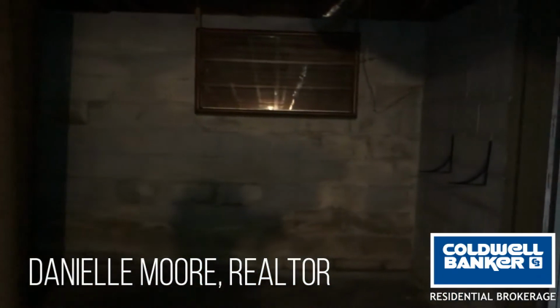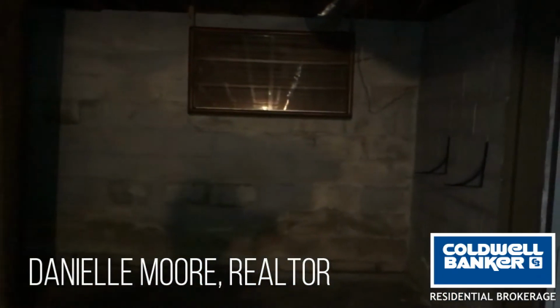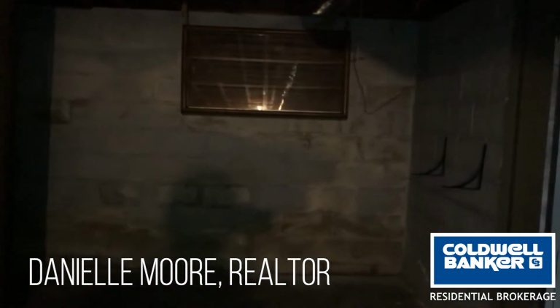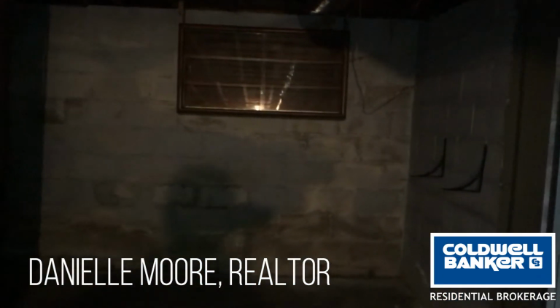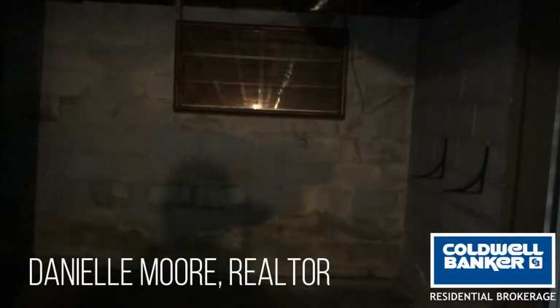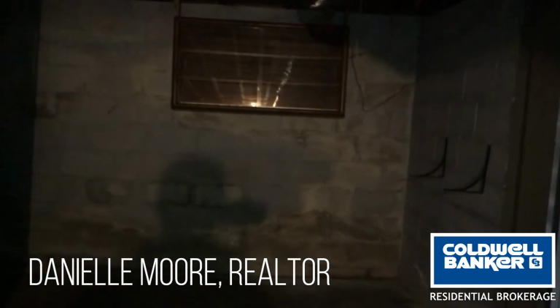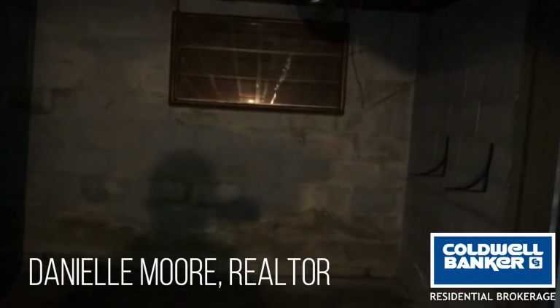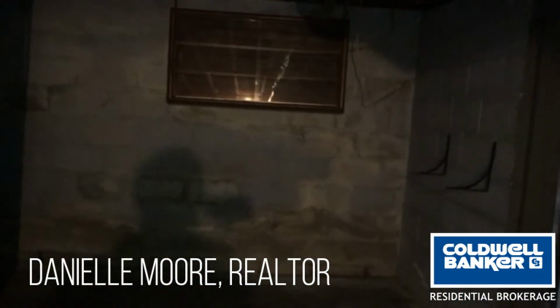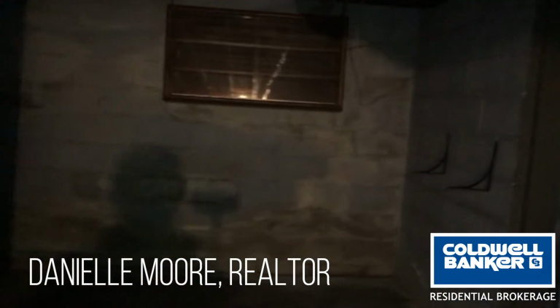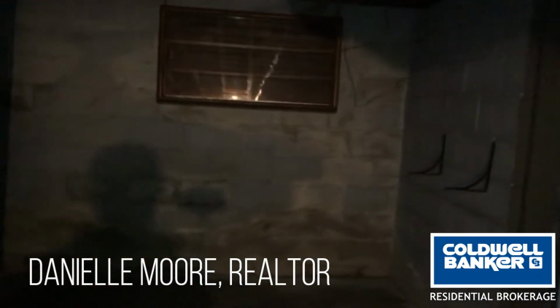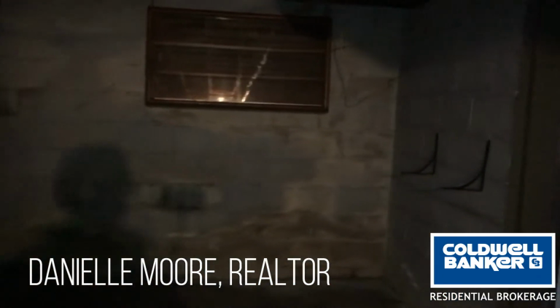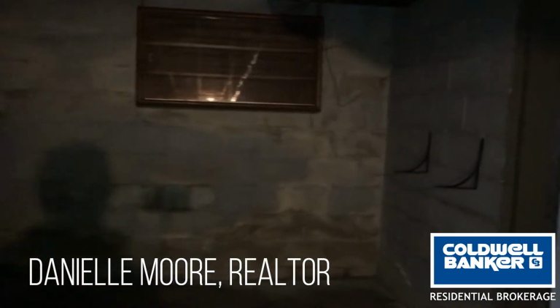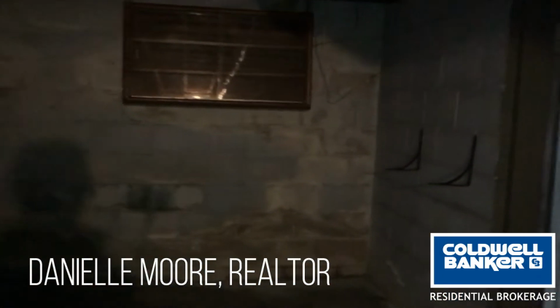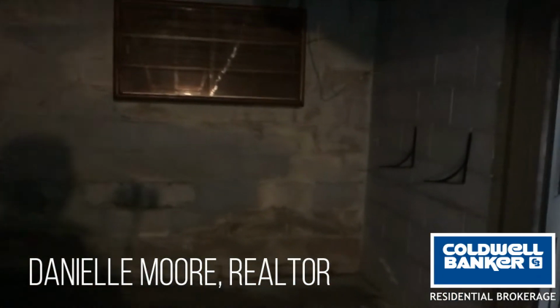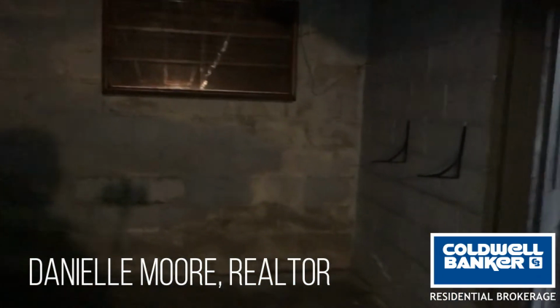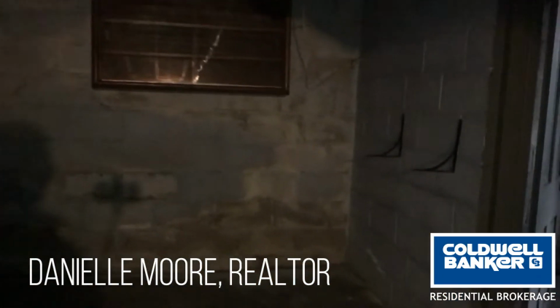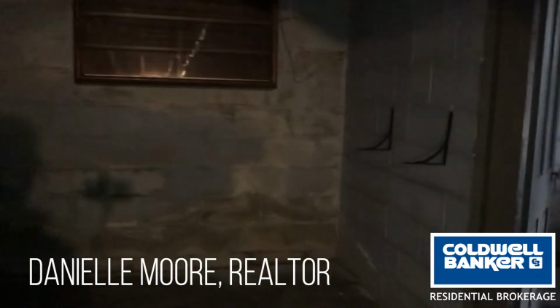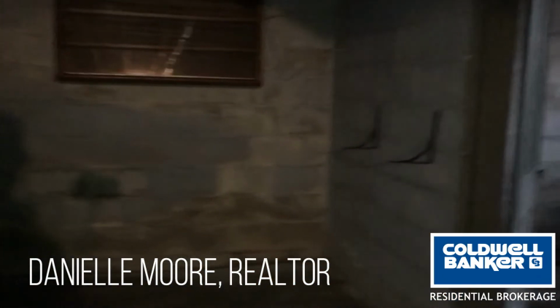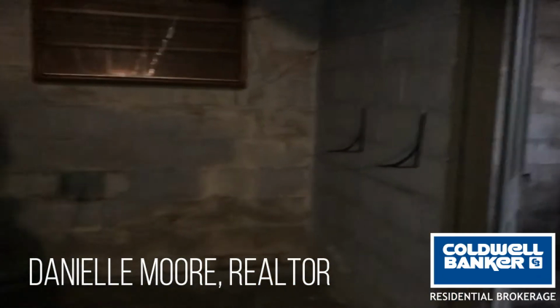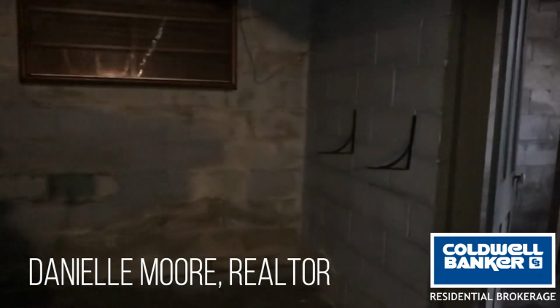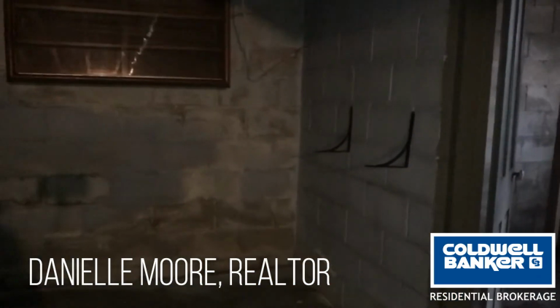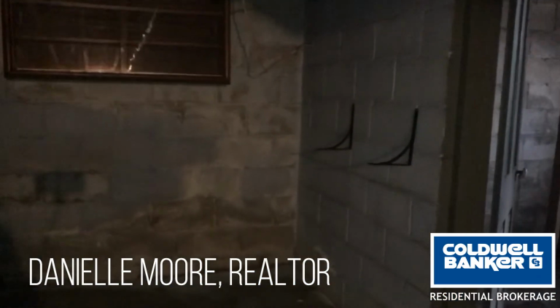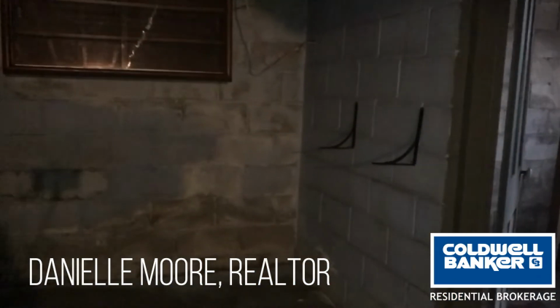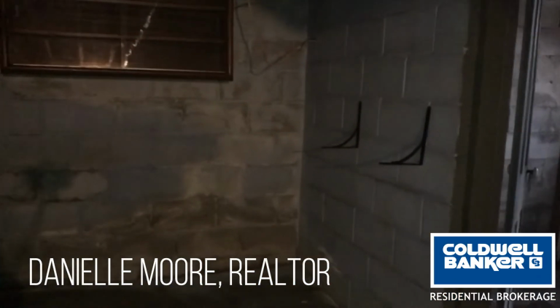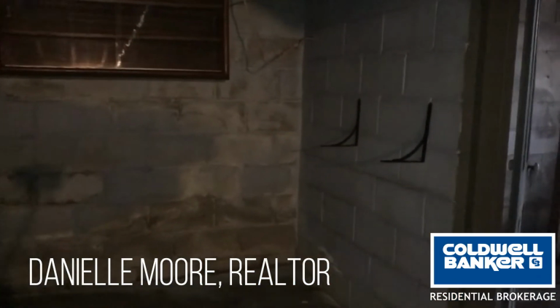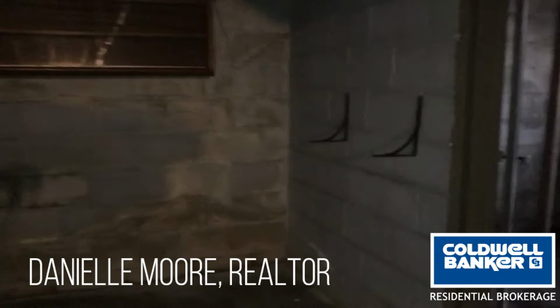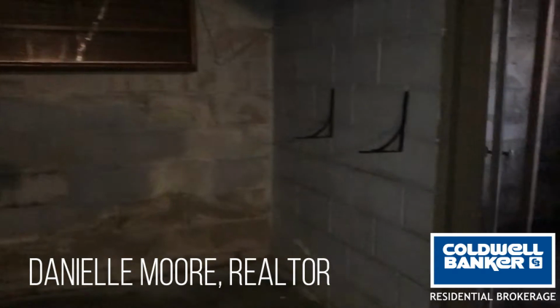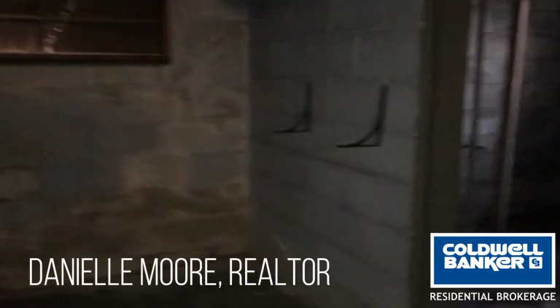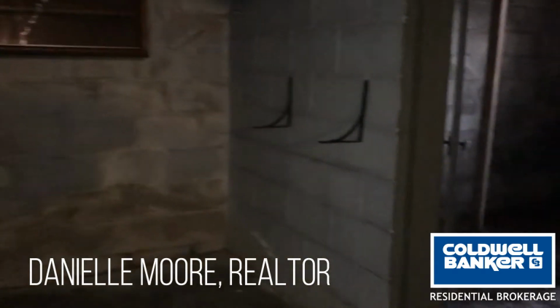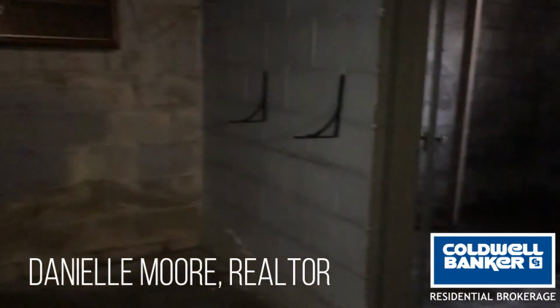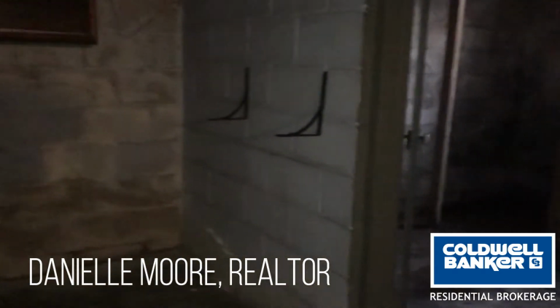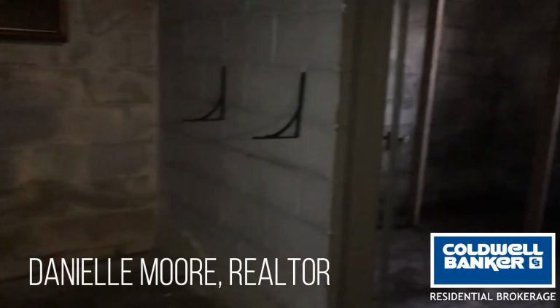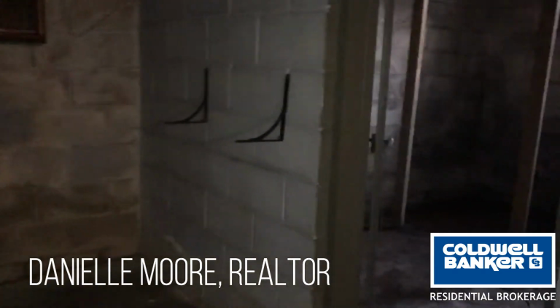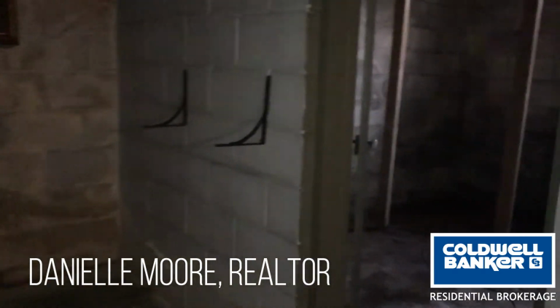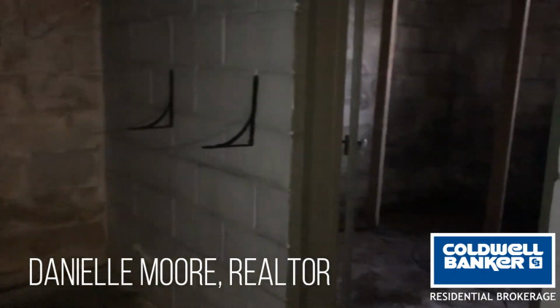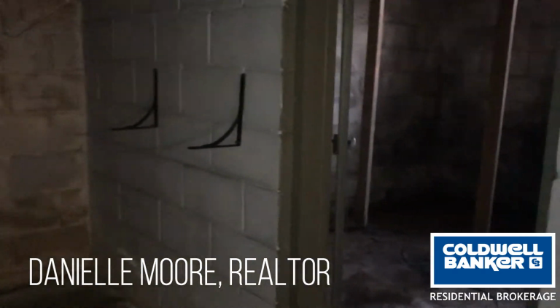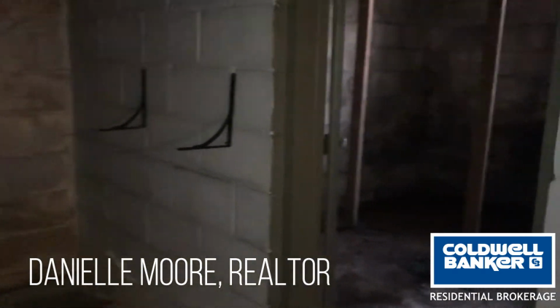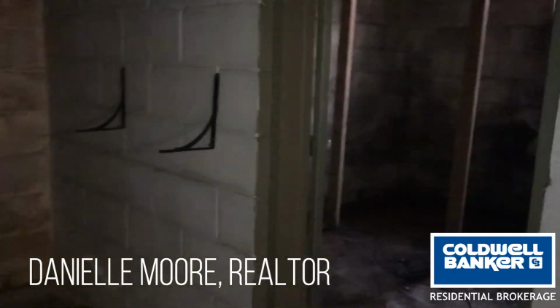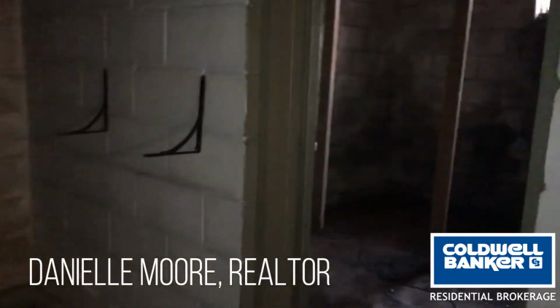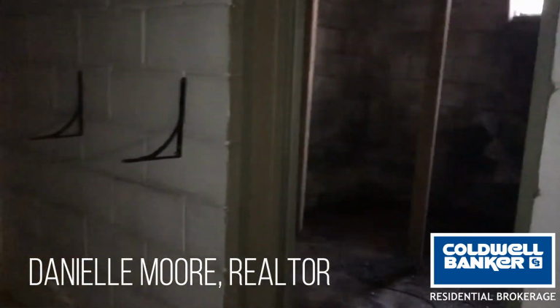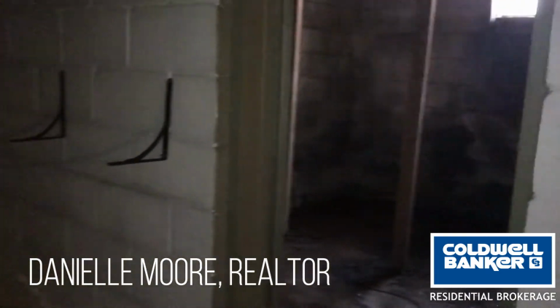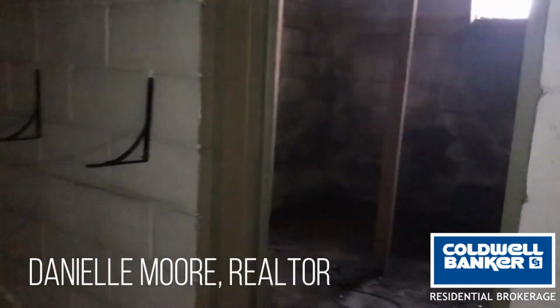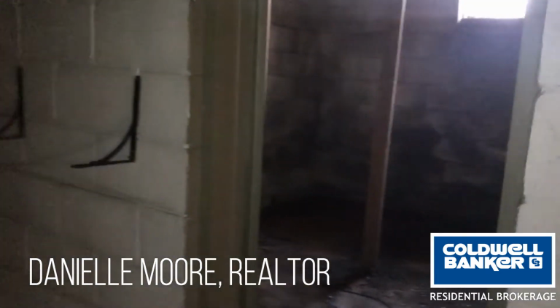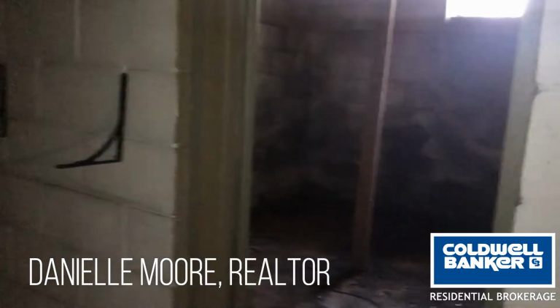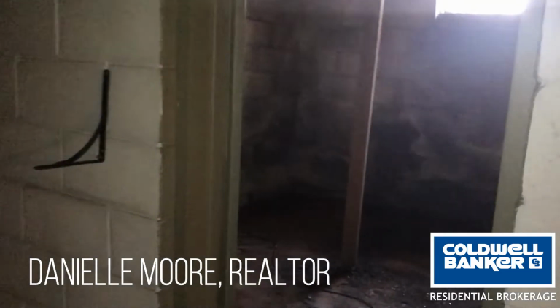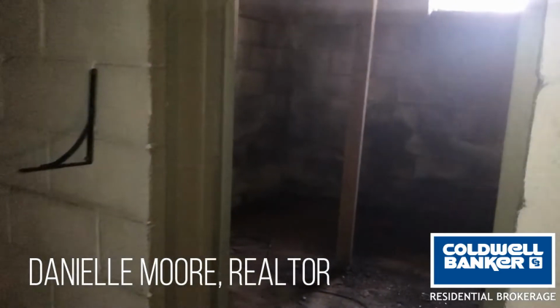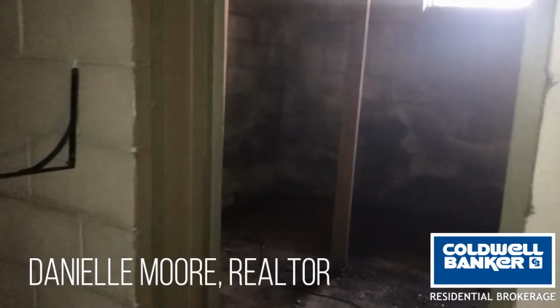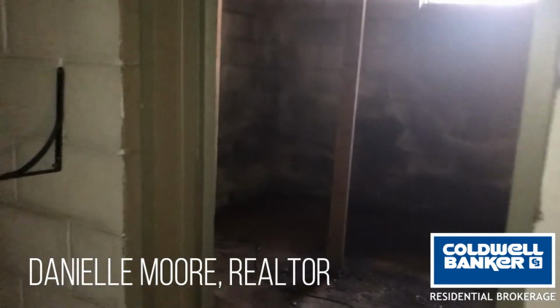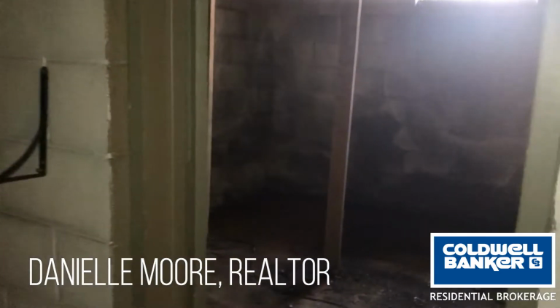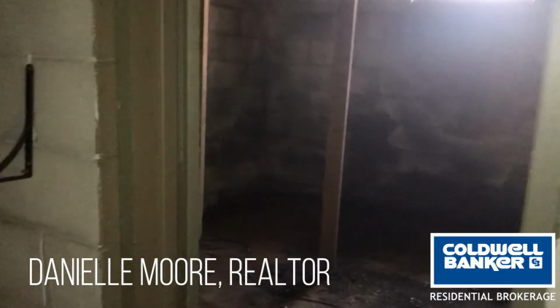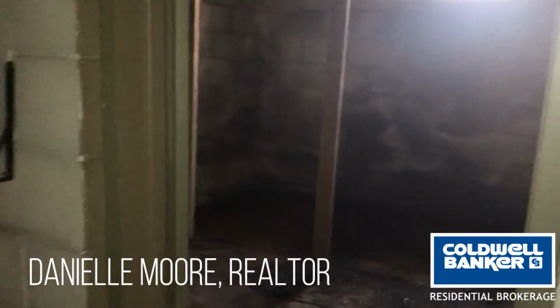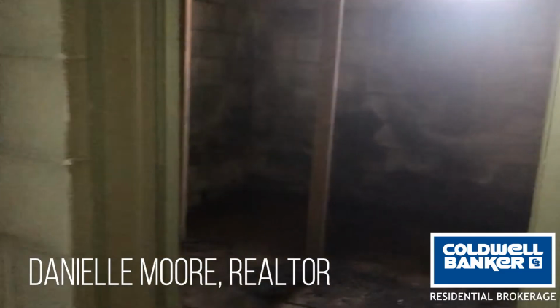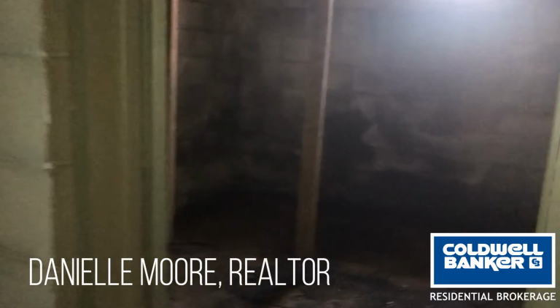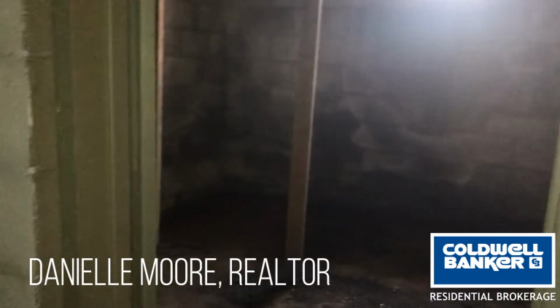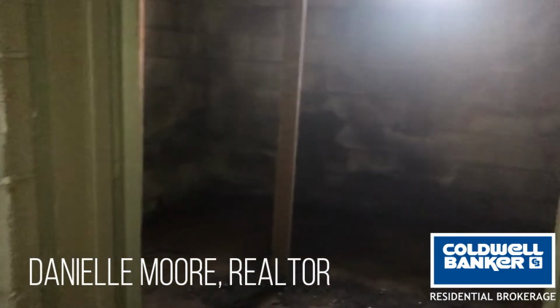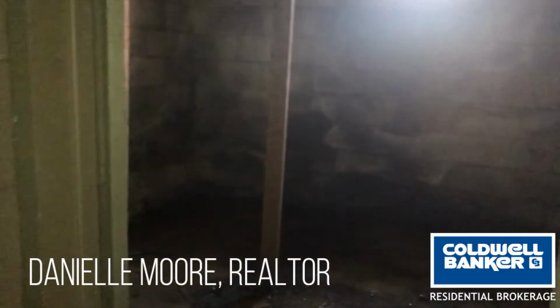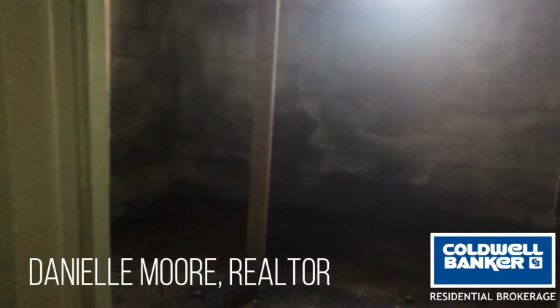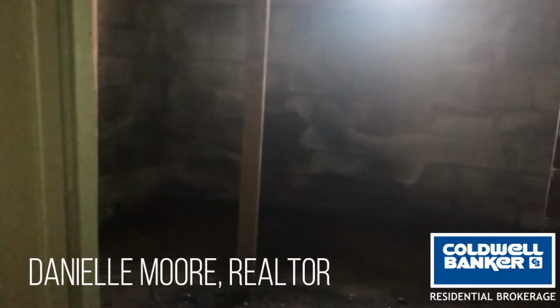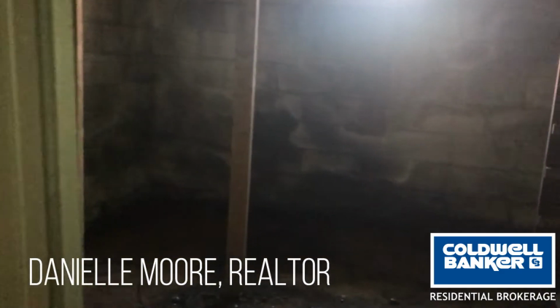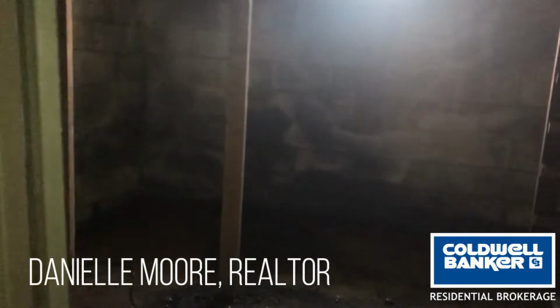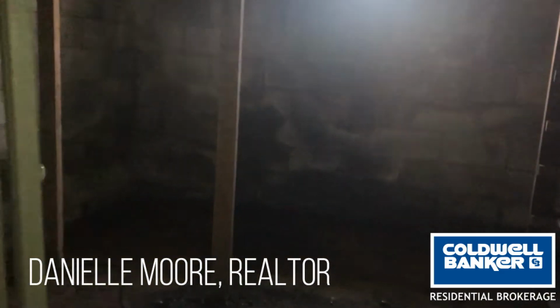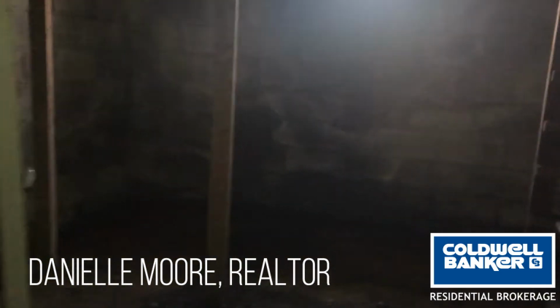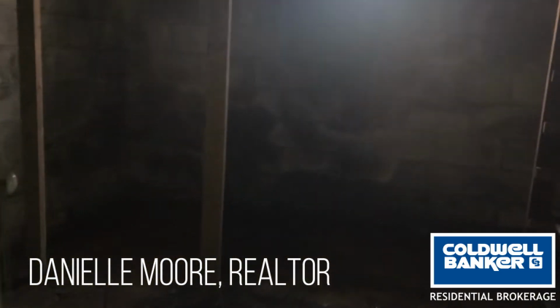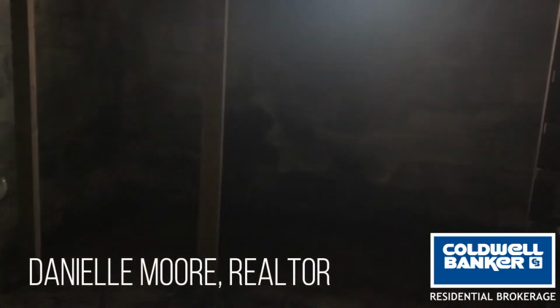Basements are the worst part of a foreclosed home. You can see the moisture just building and building and building.